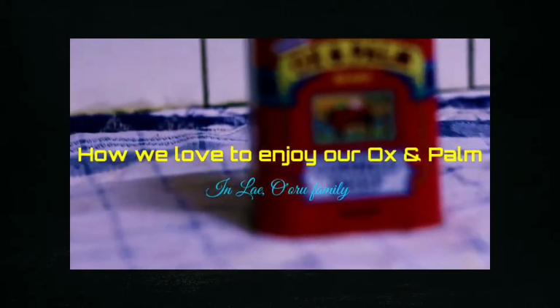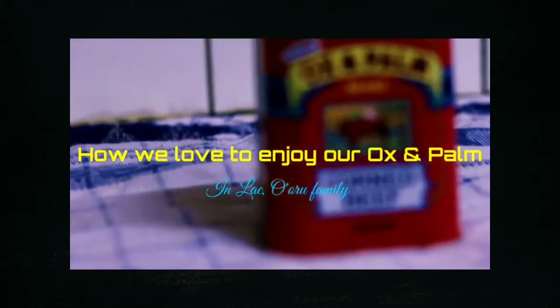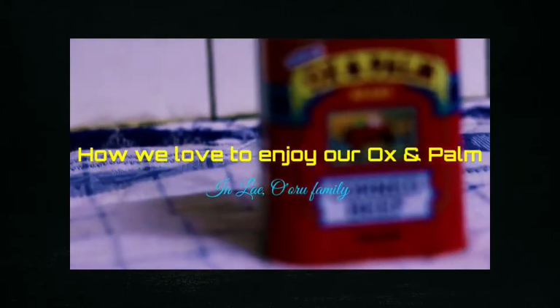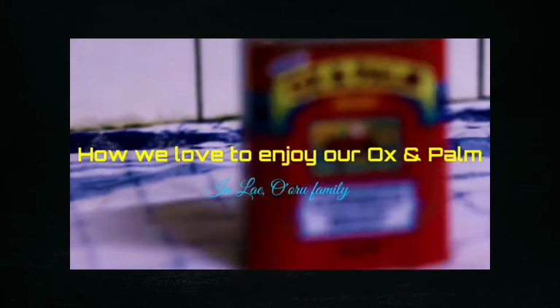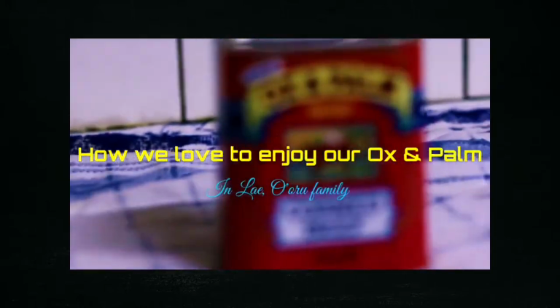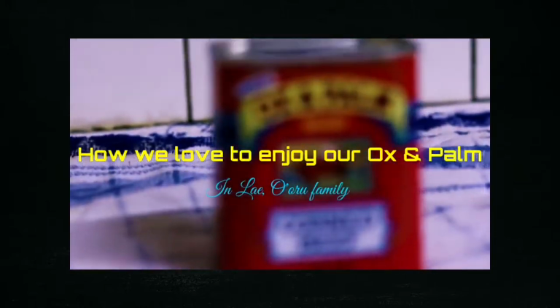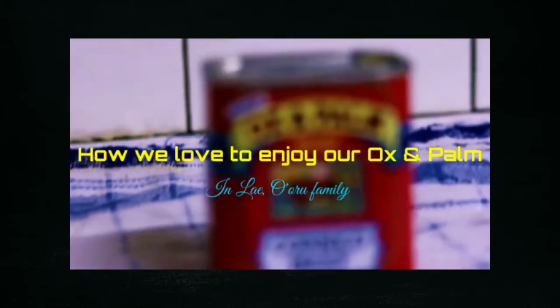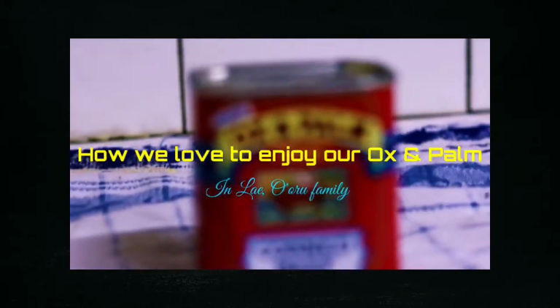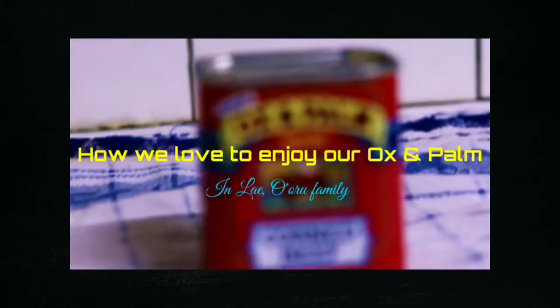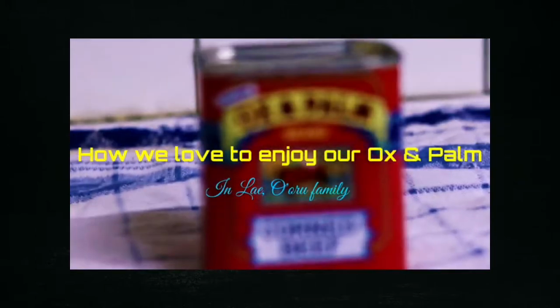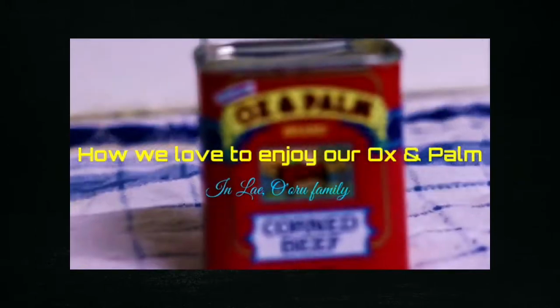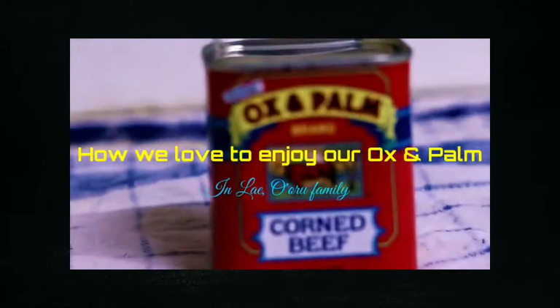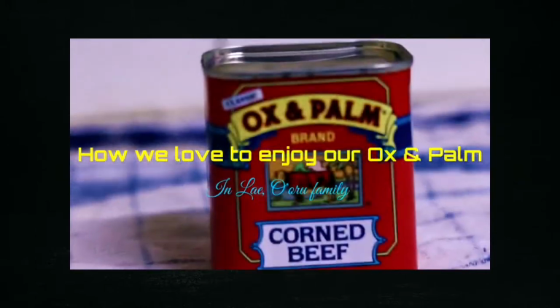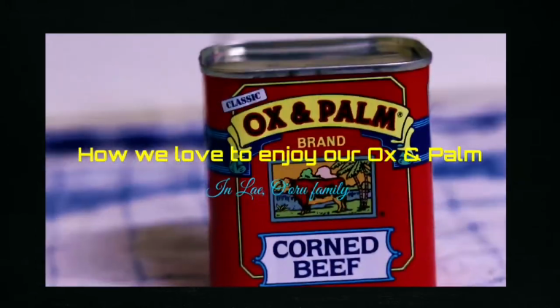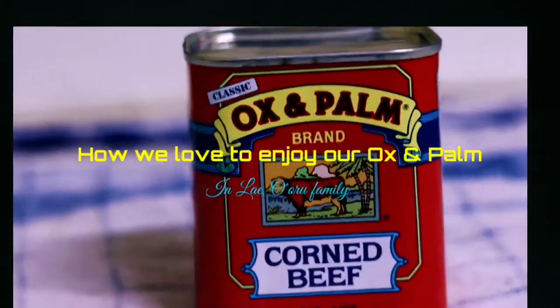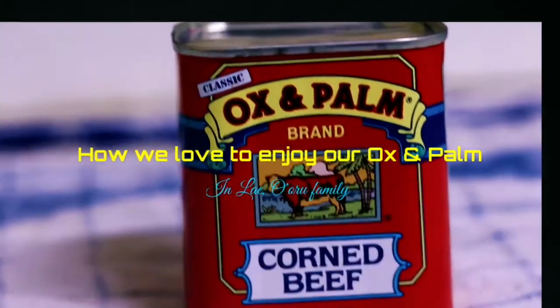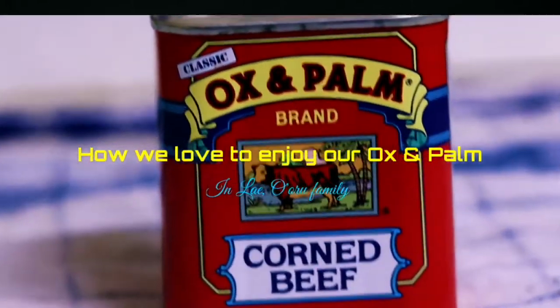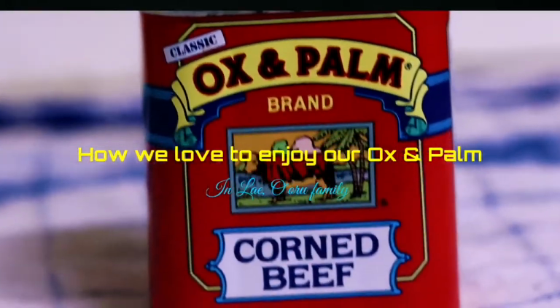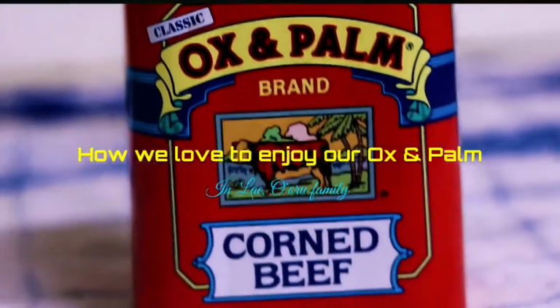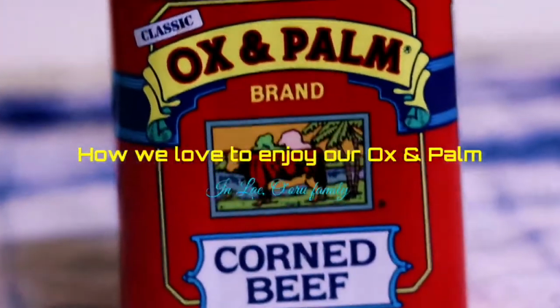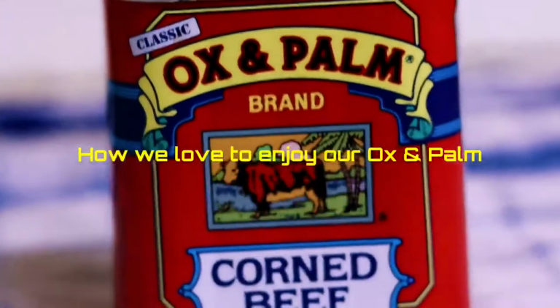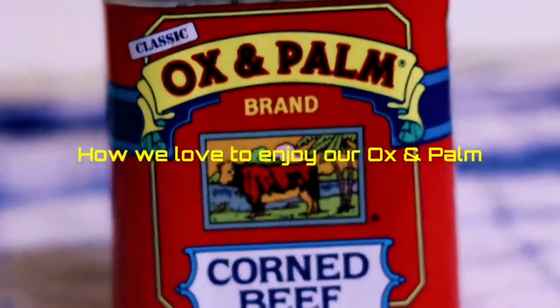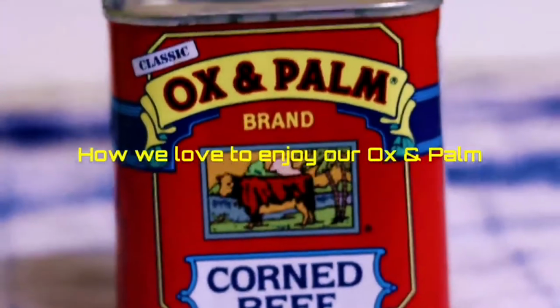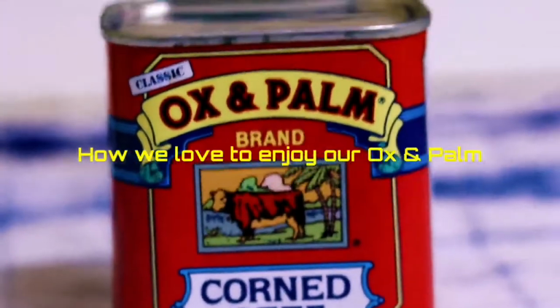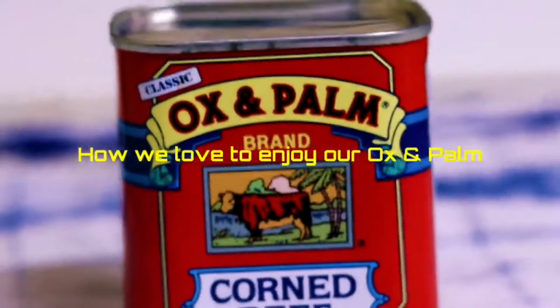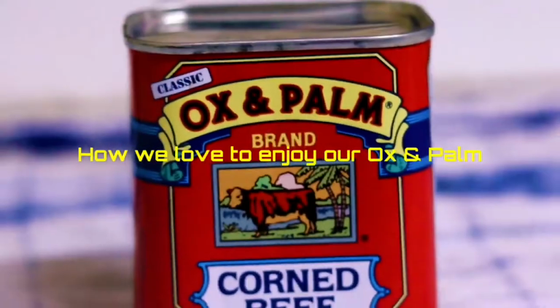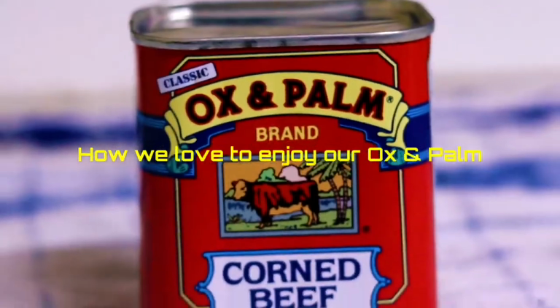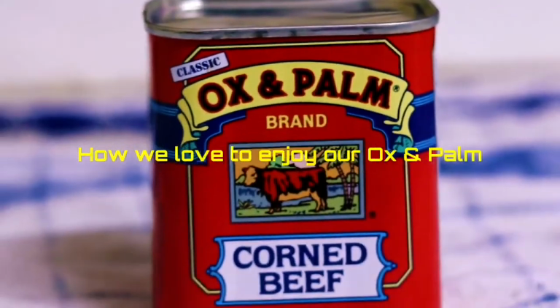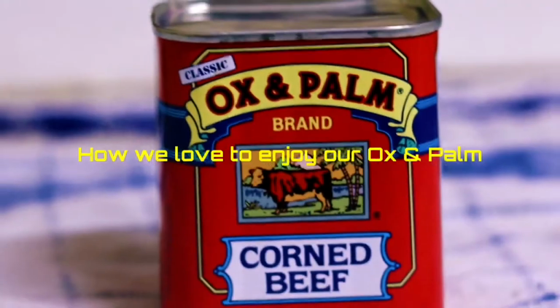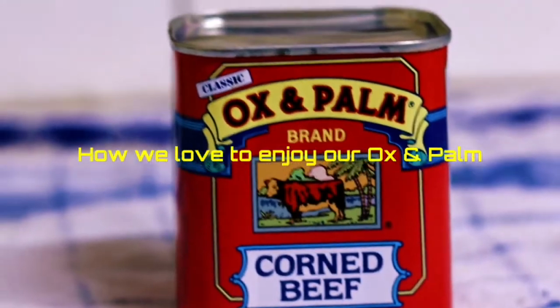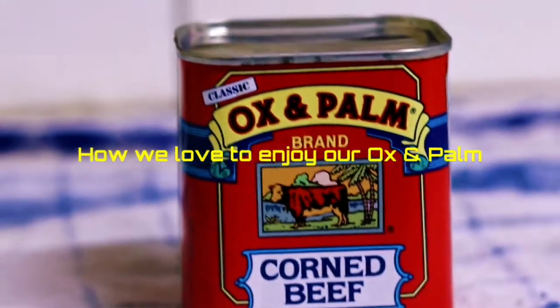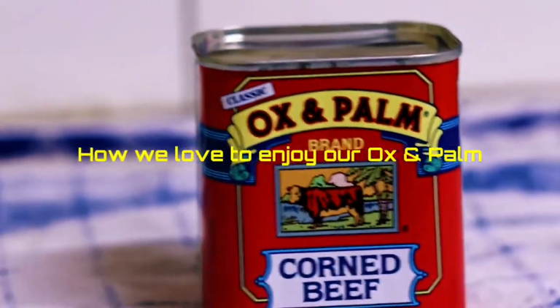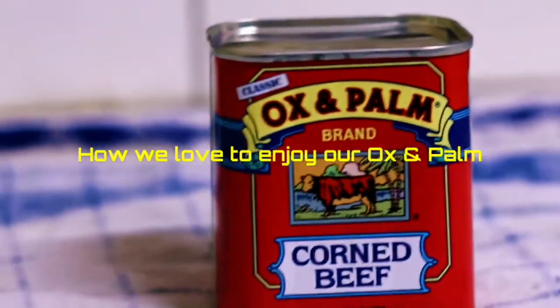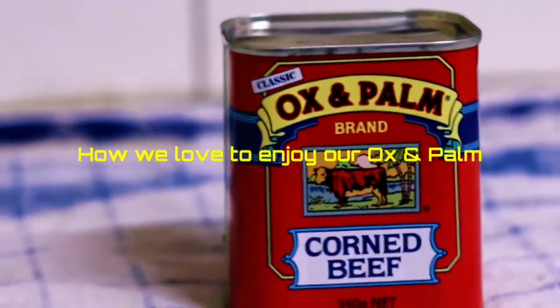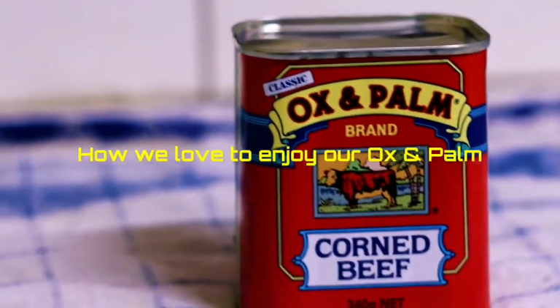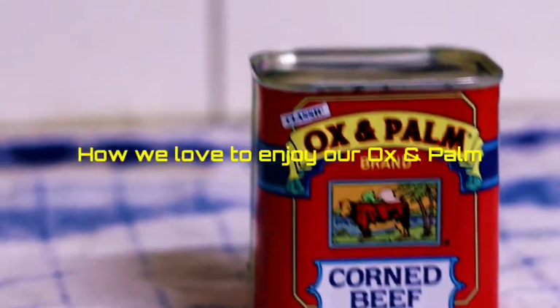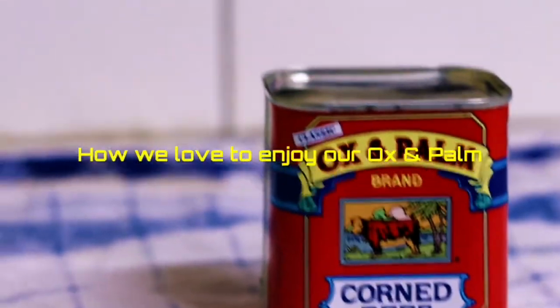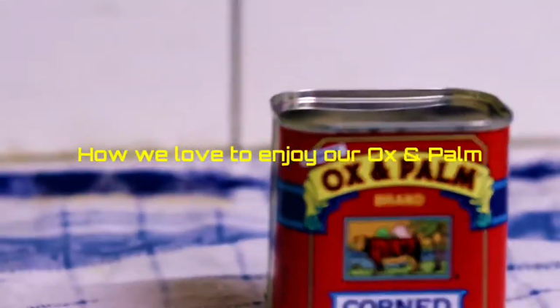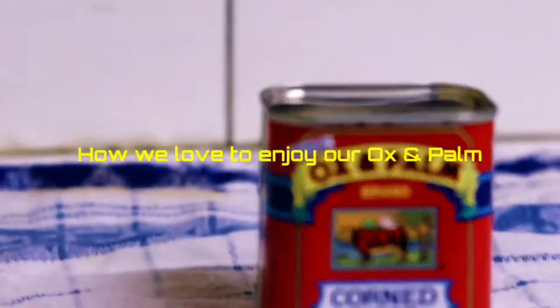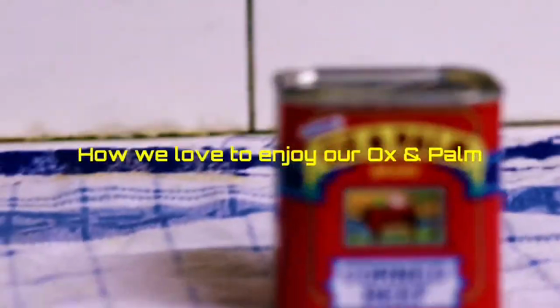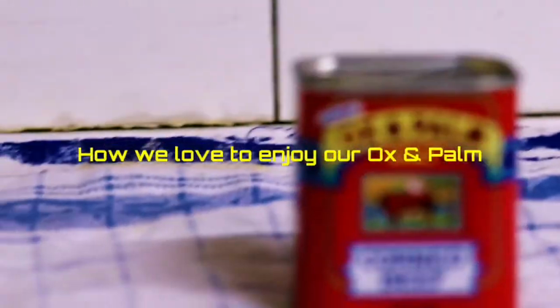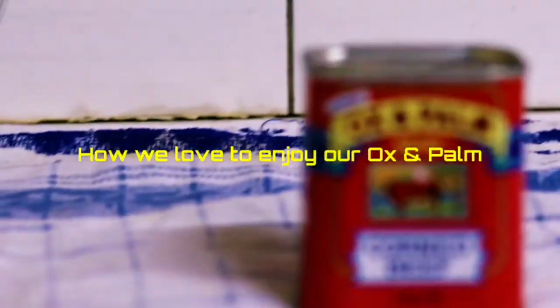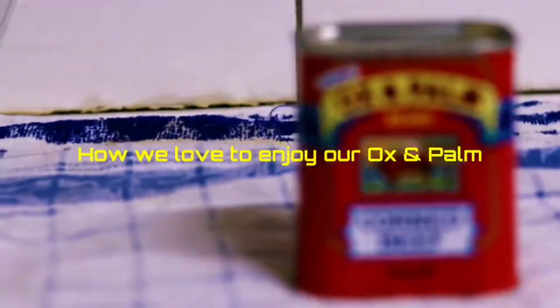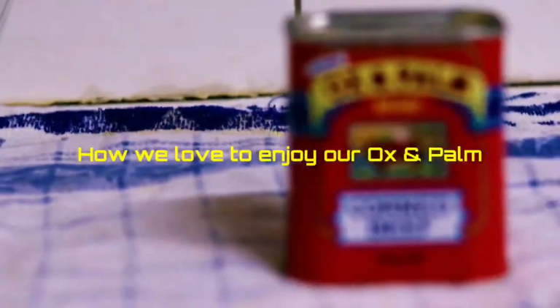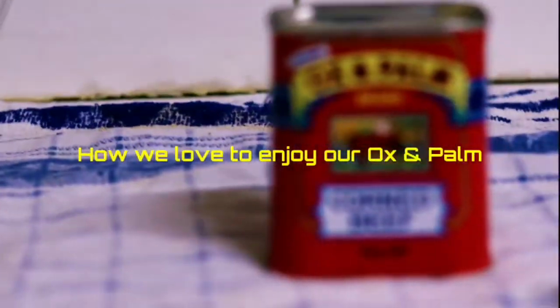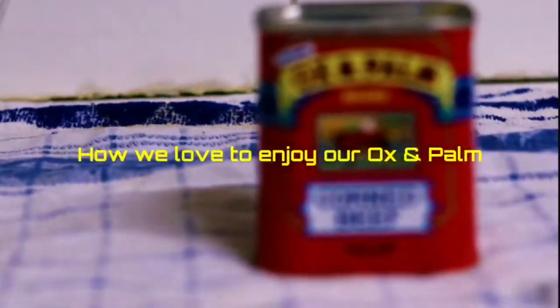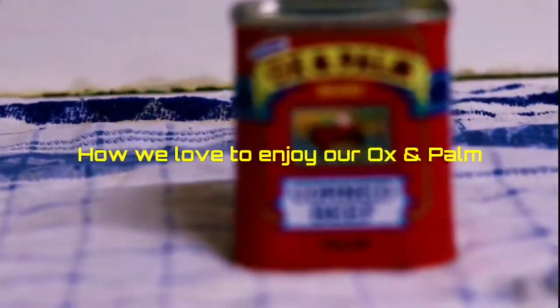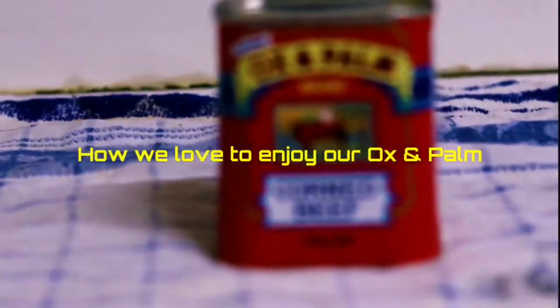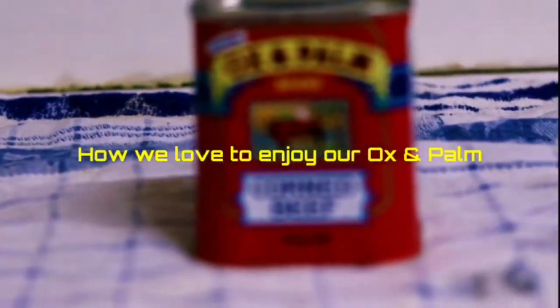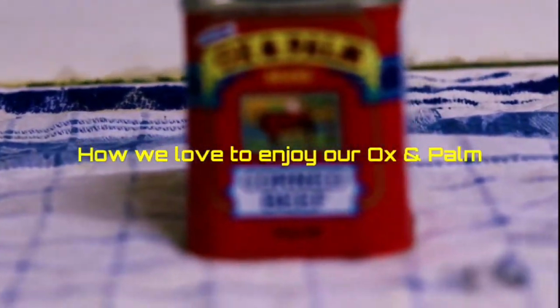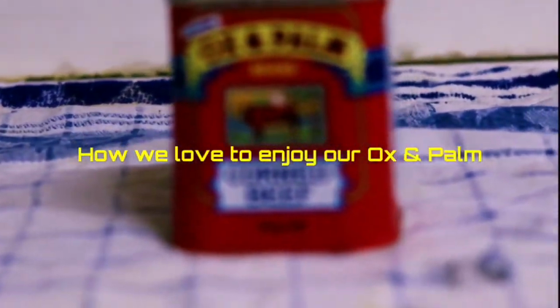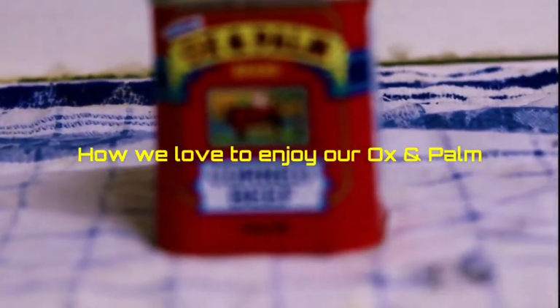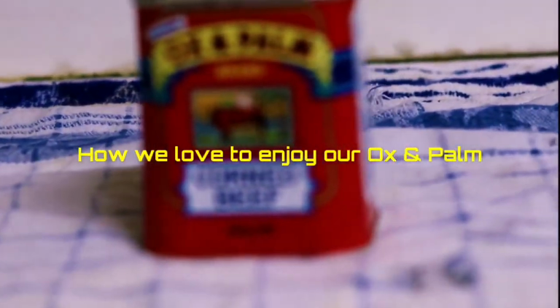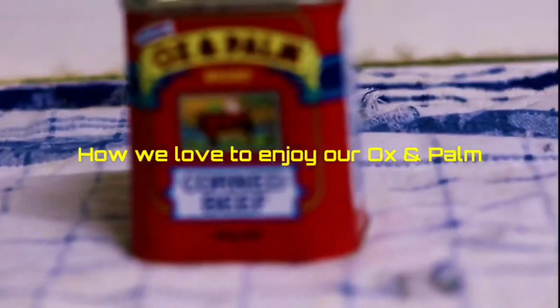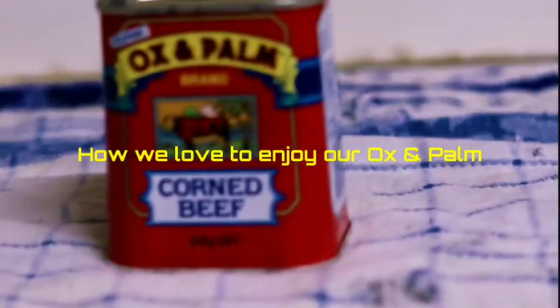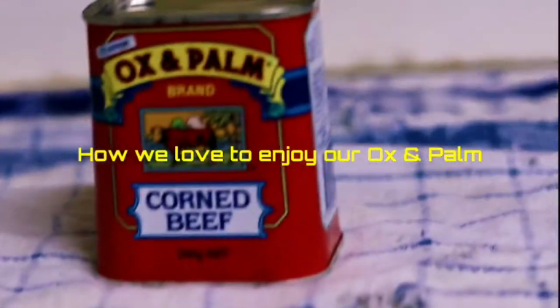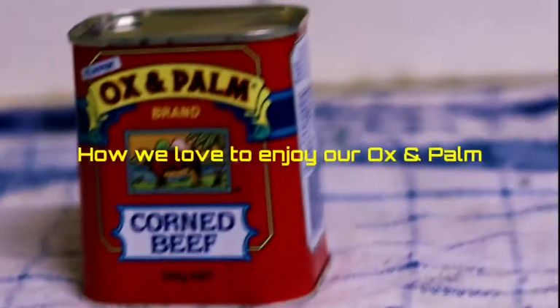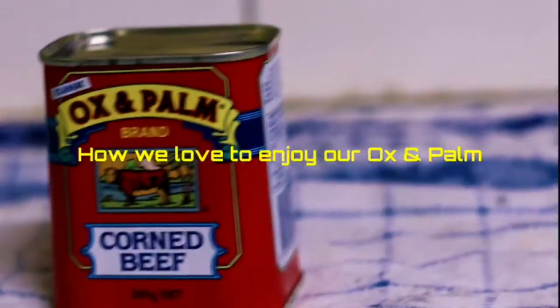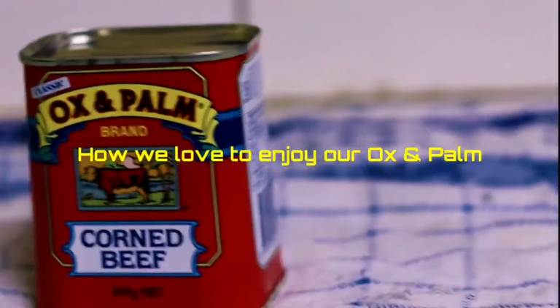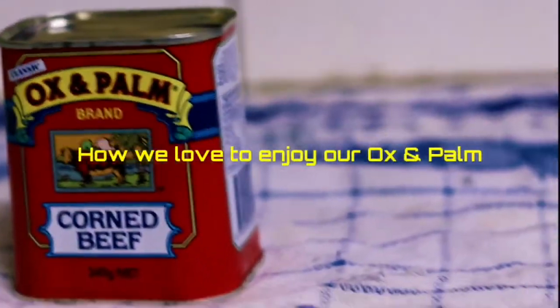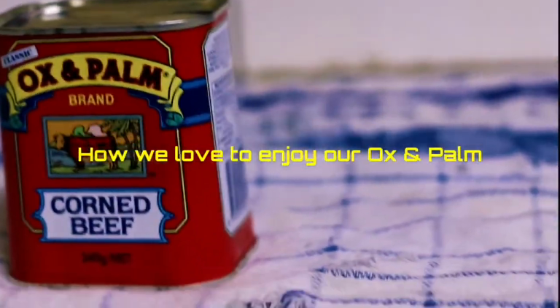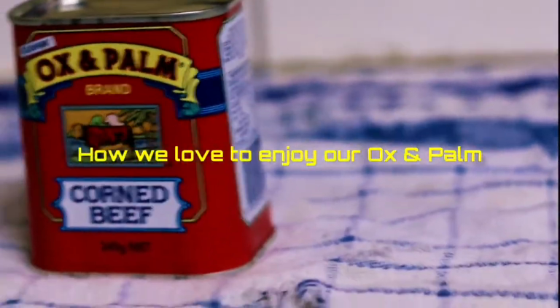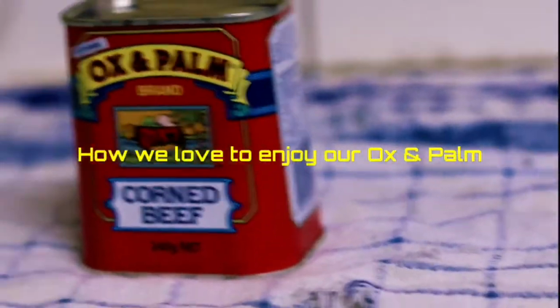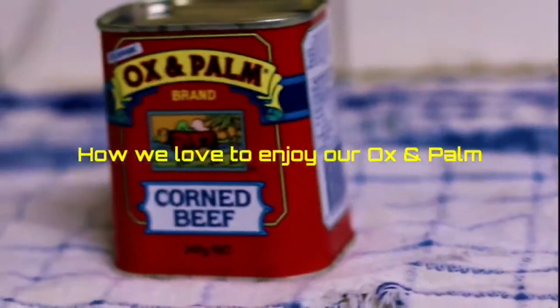Welcome to our short video for Oxenpalm. We are pleased to have you and this is how we enjoy Oxenpalm.